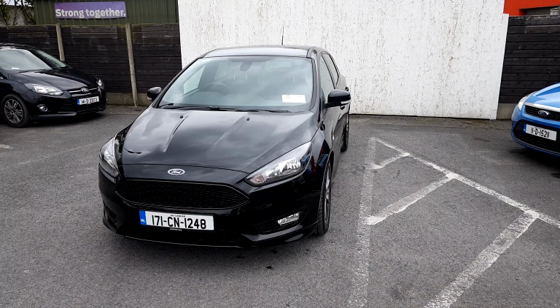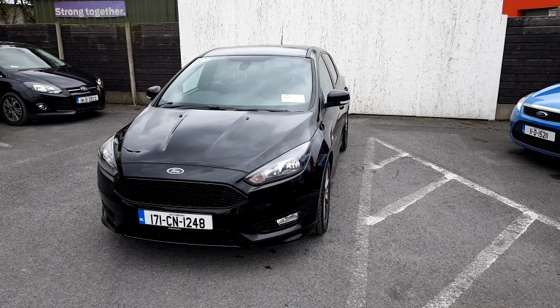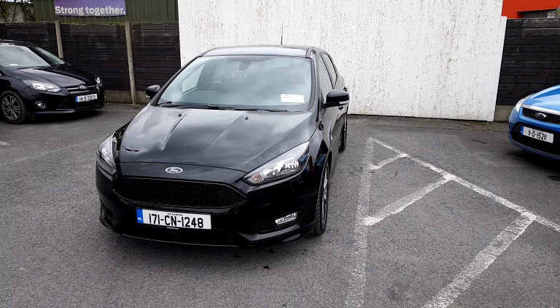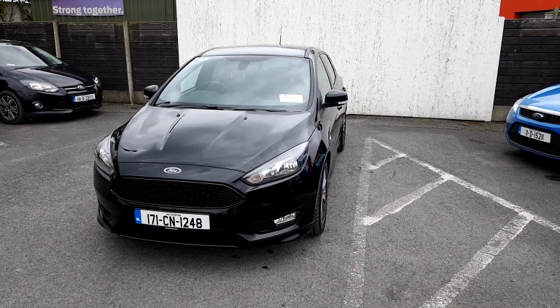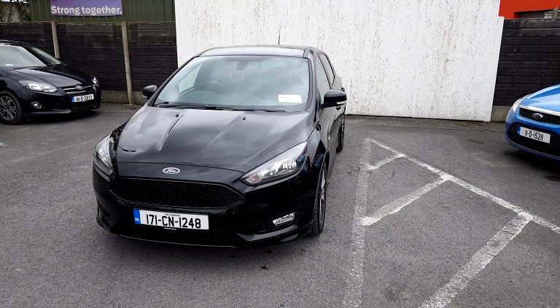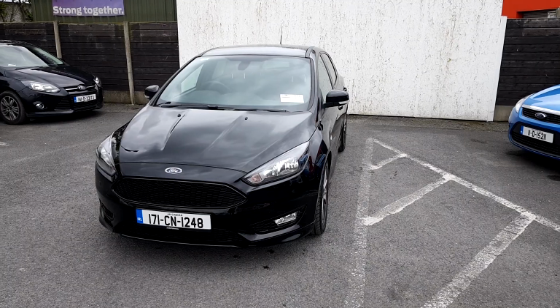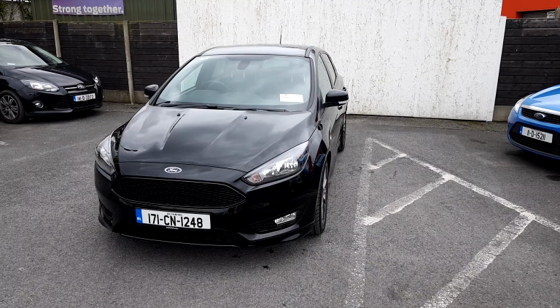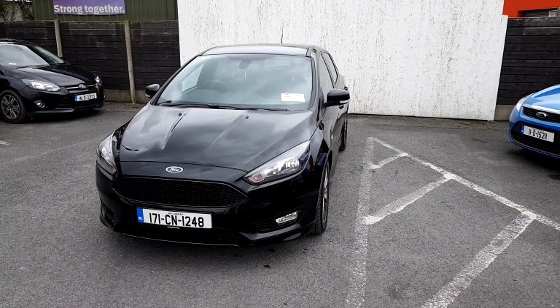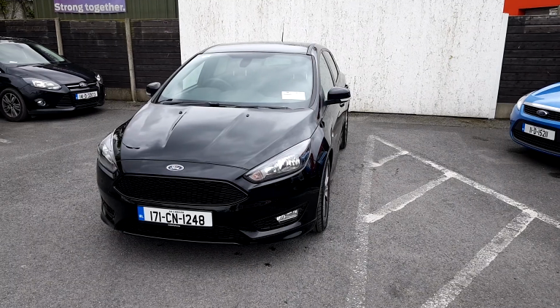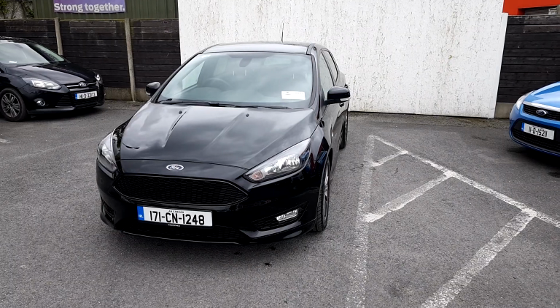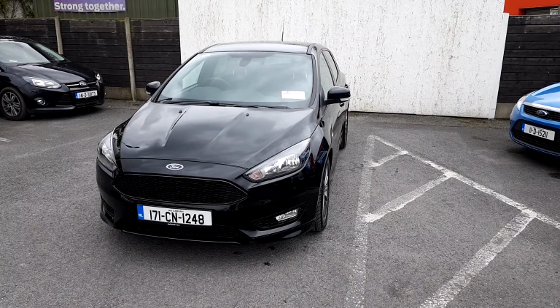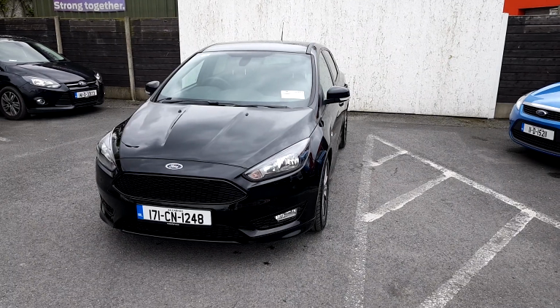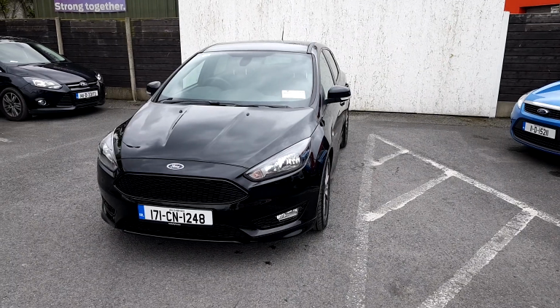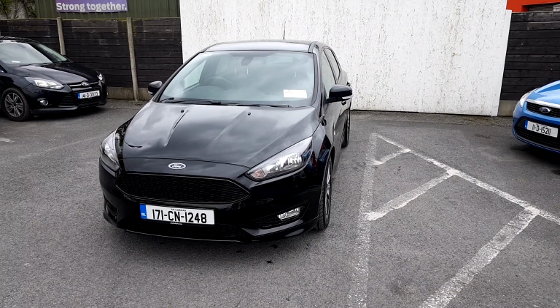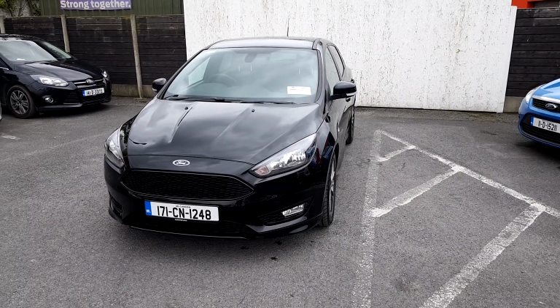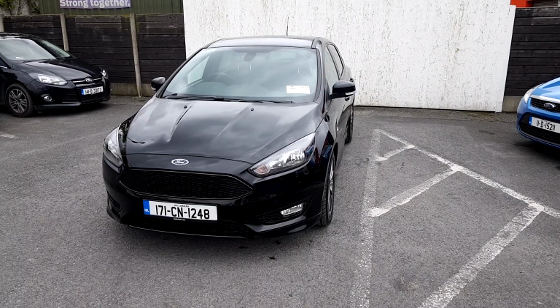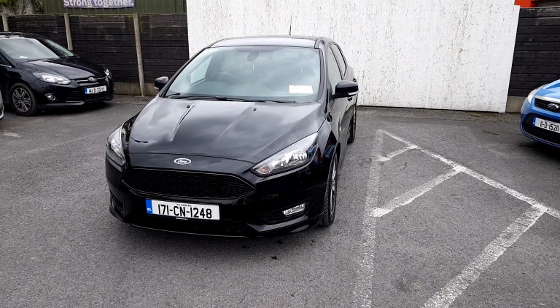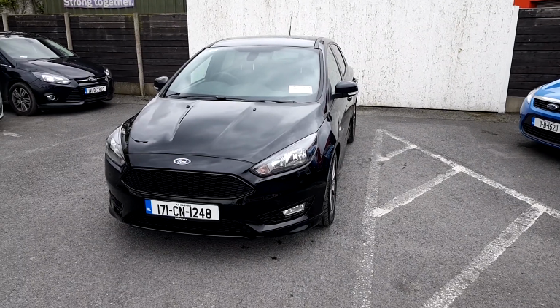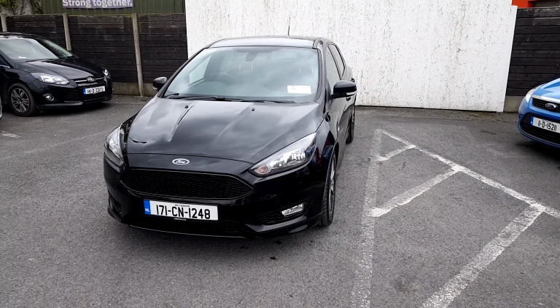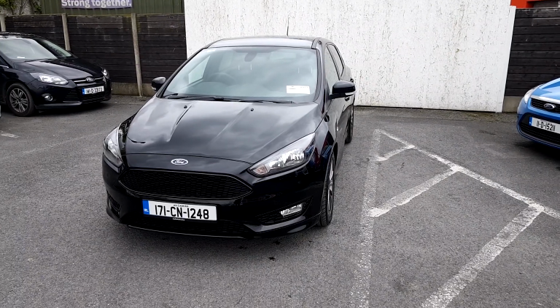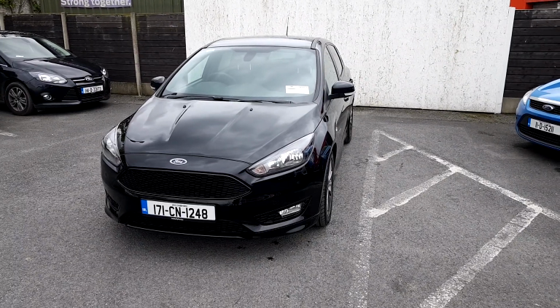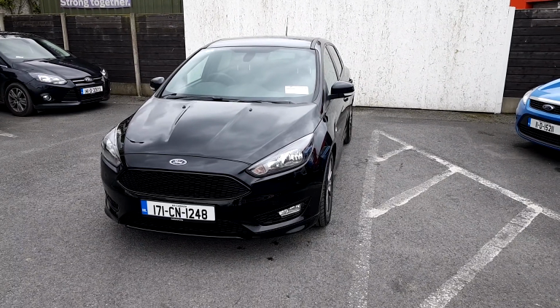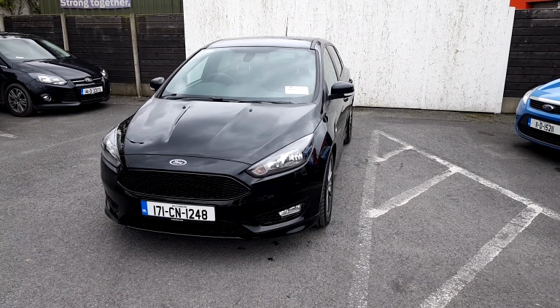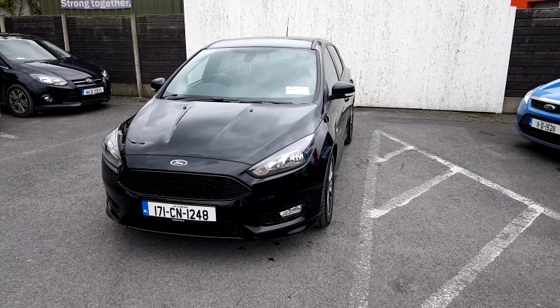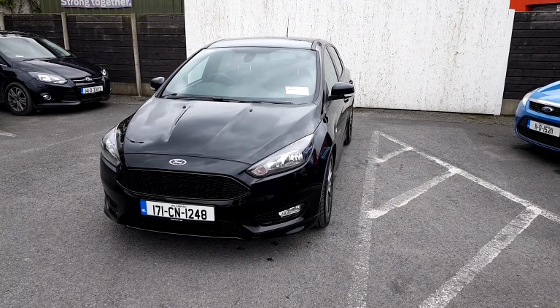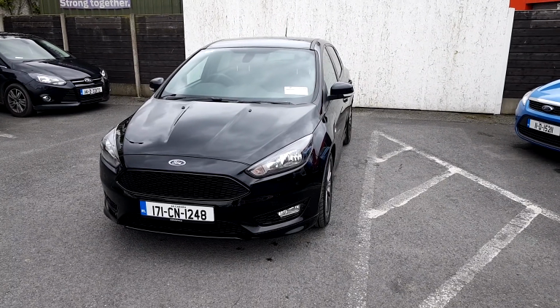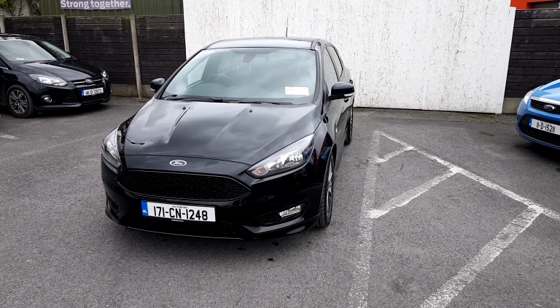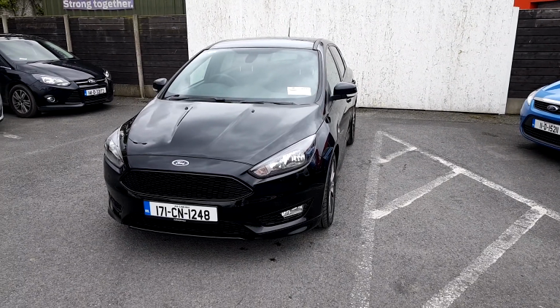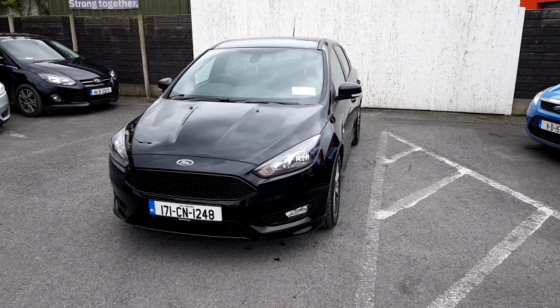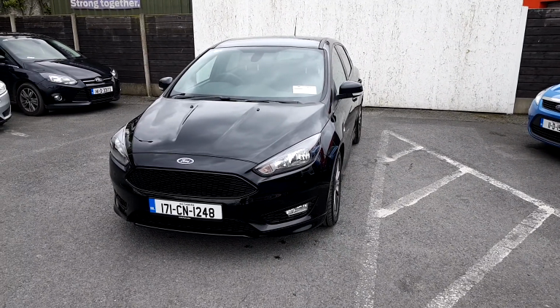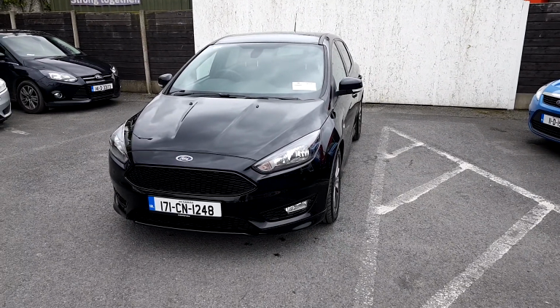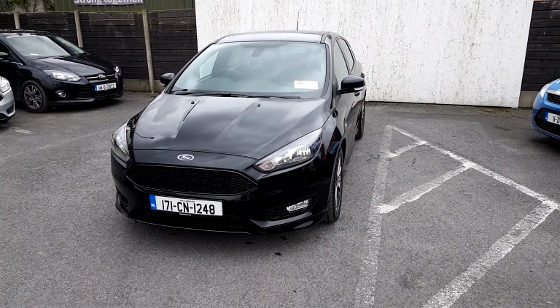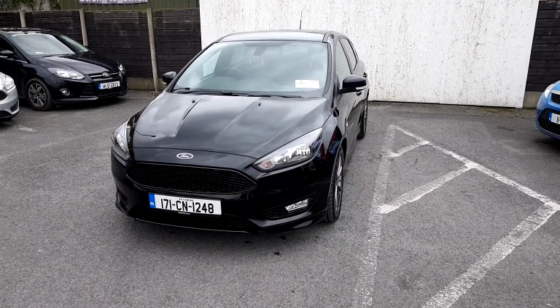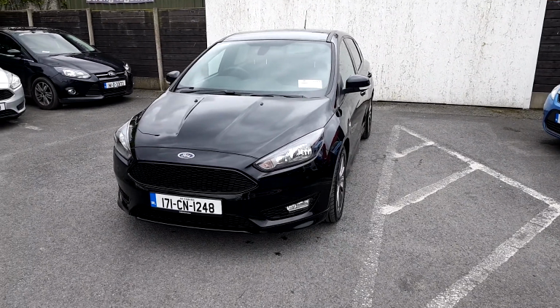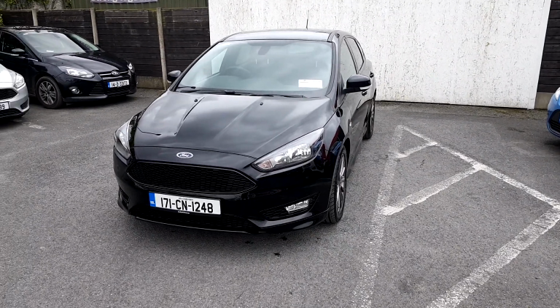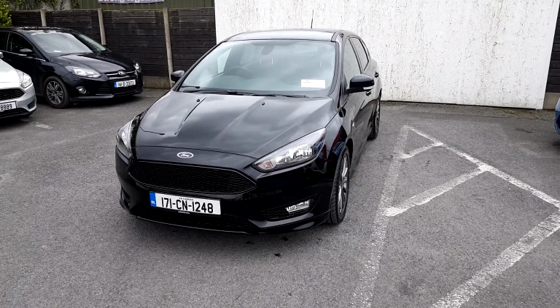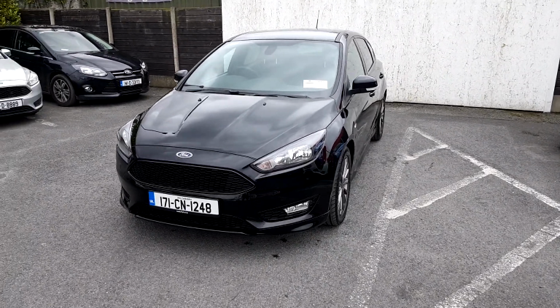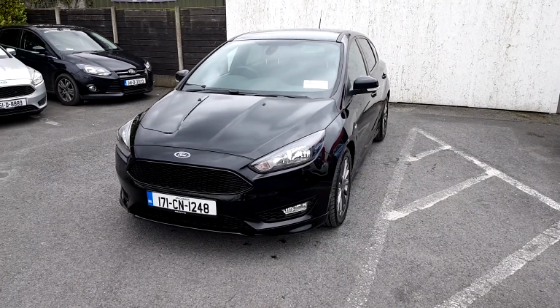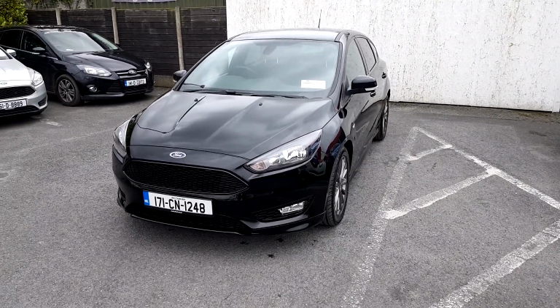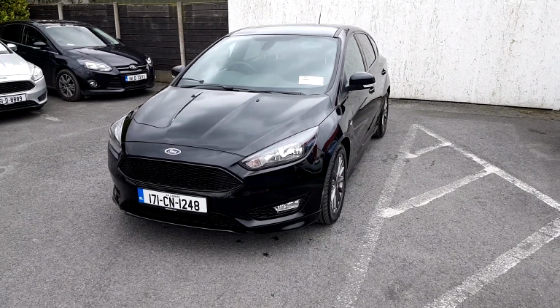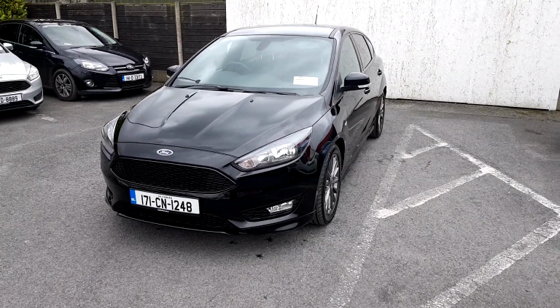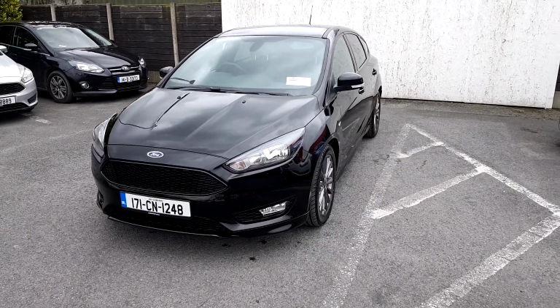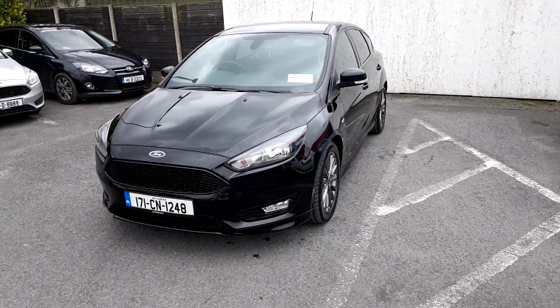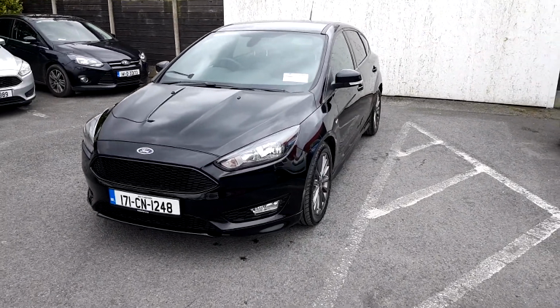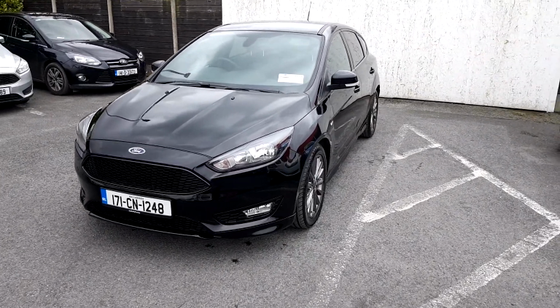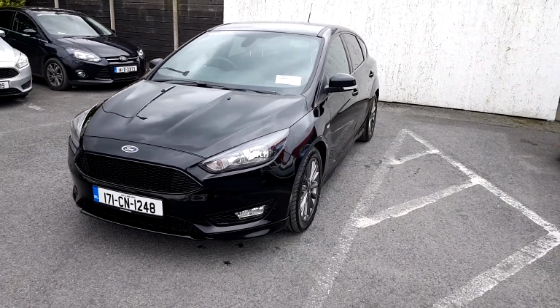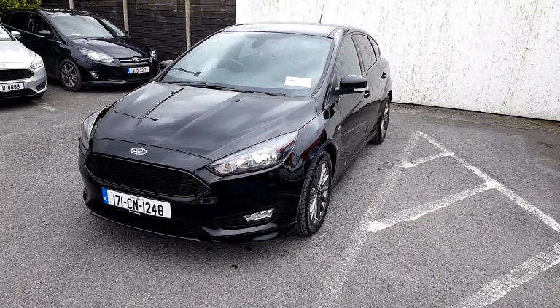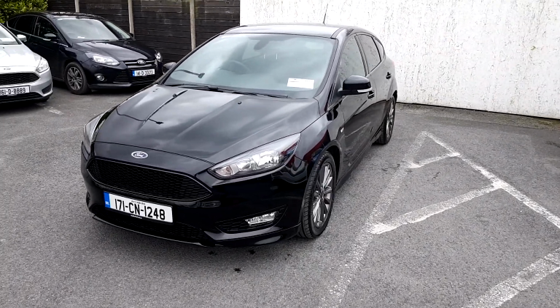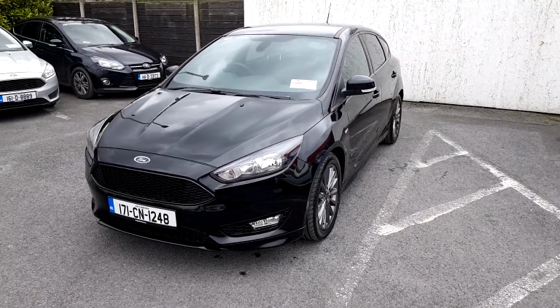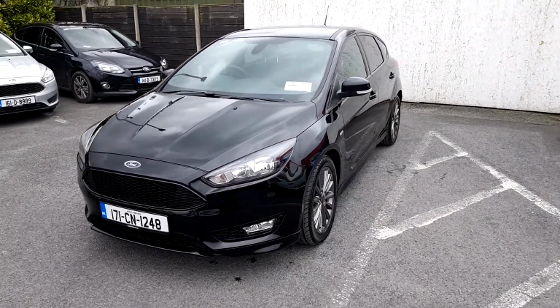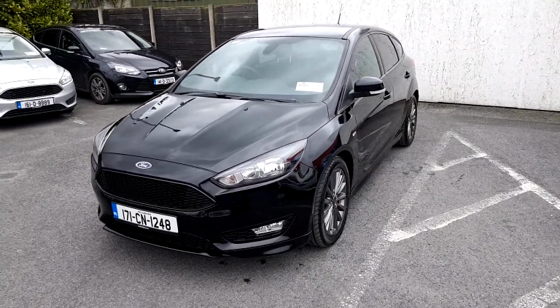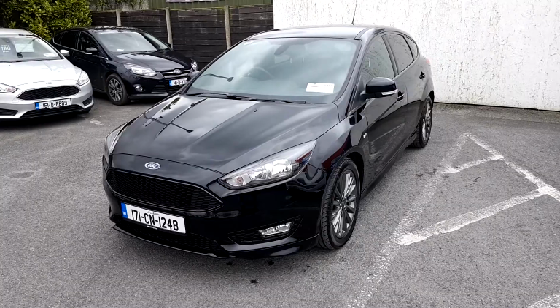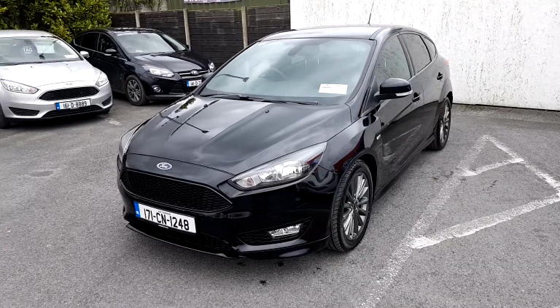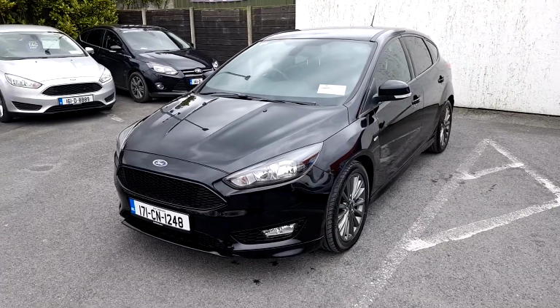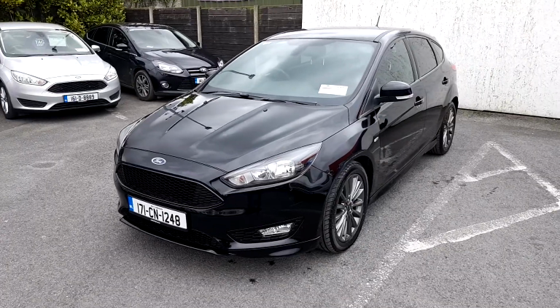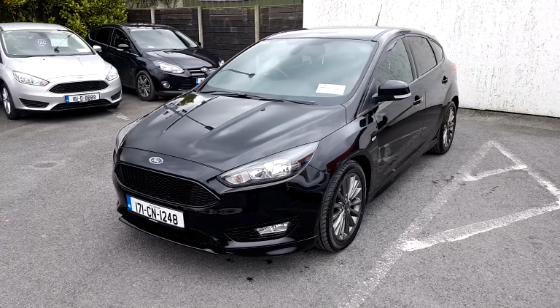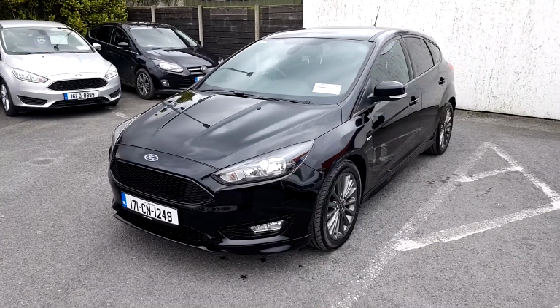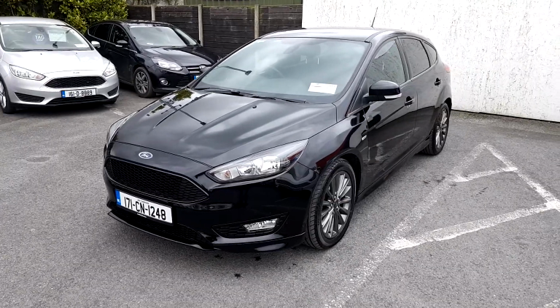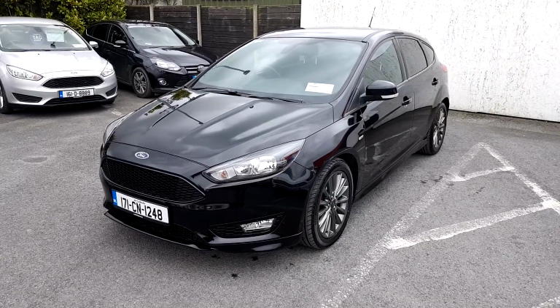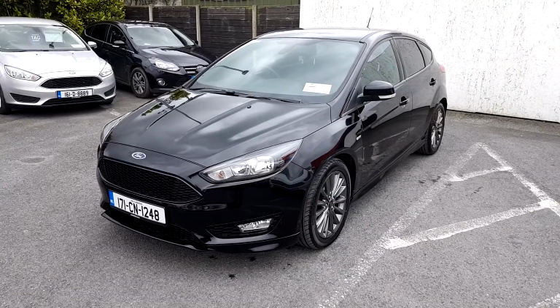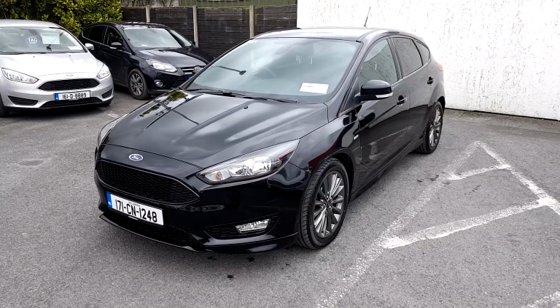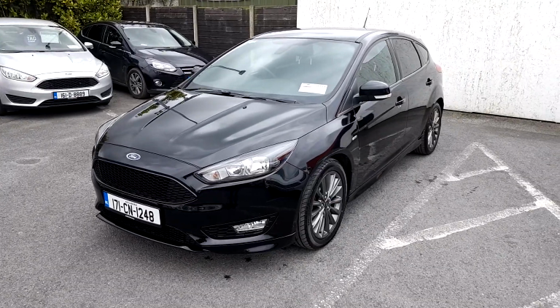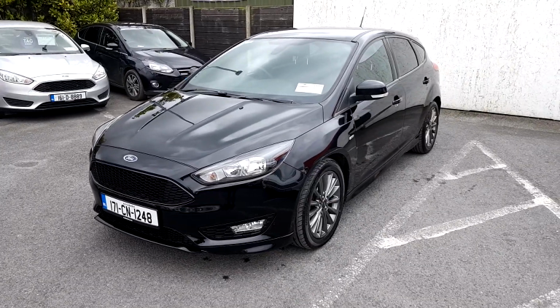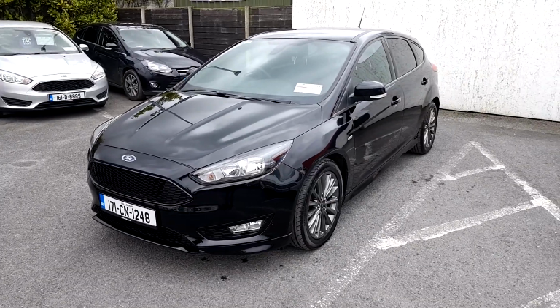Welcome to Joe Duffy Ford used car sales online. Here we have a Ford Focus ST-Line finished in black.